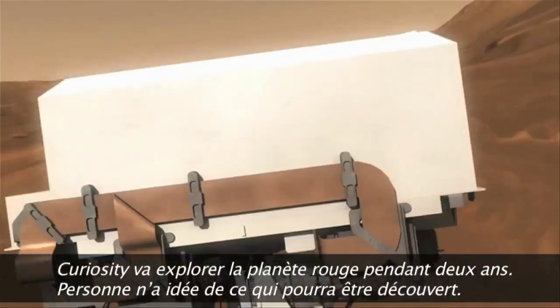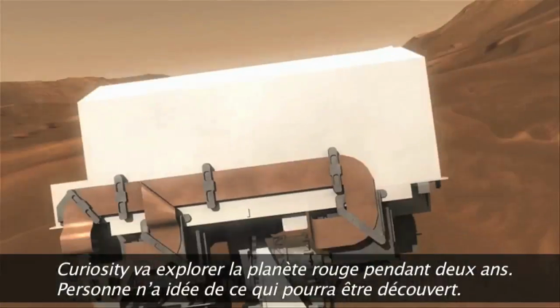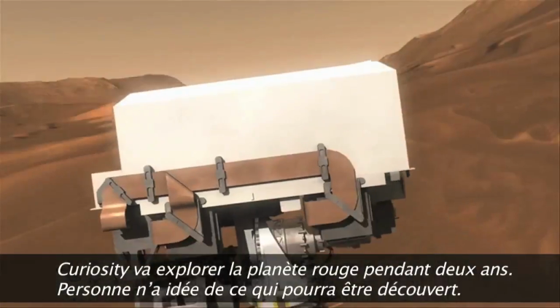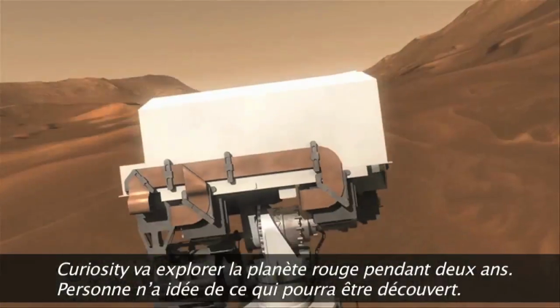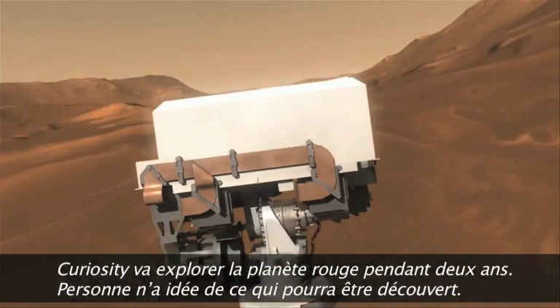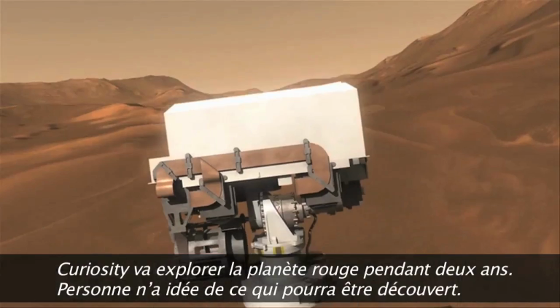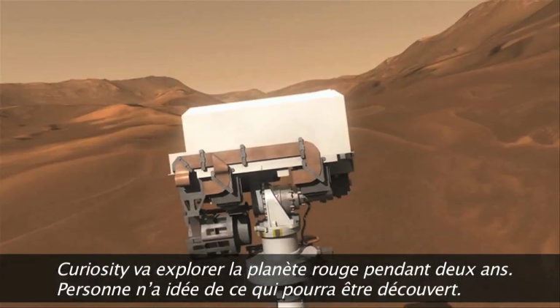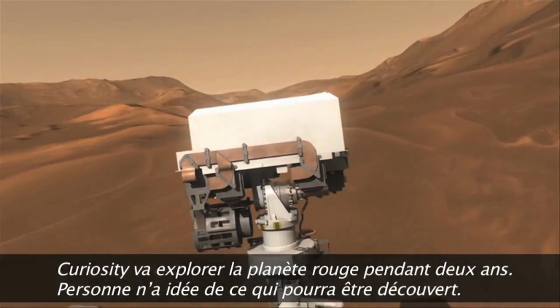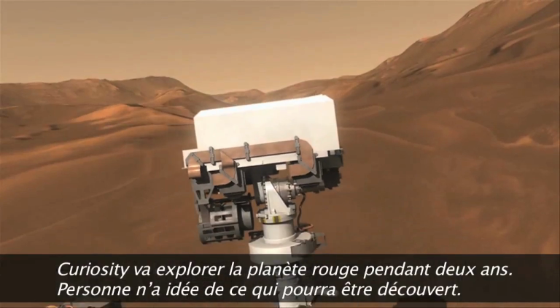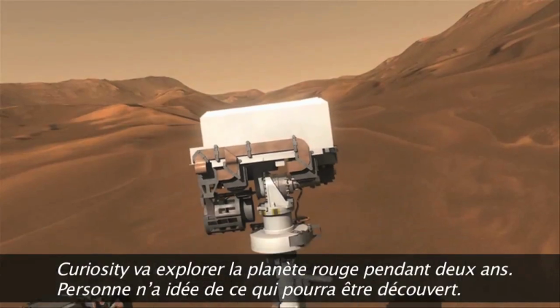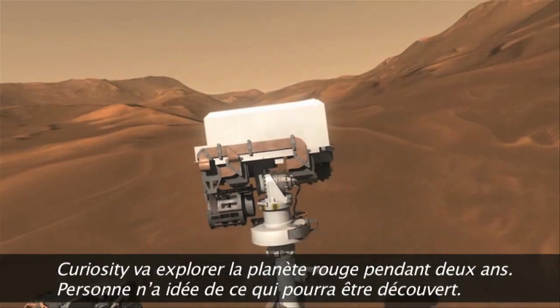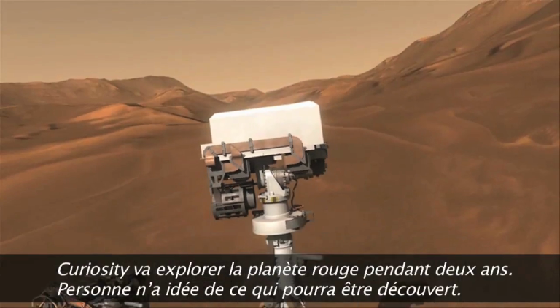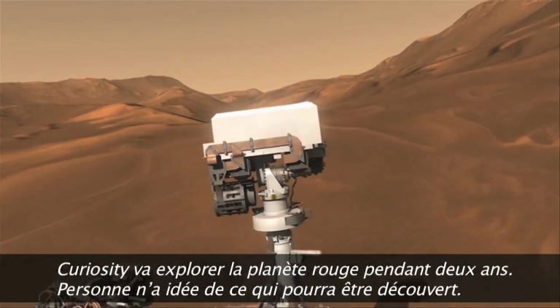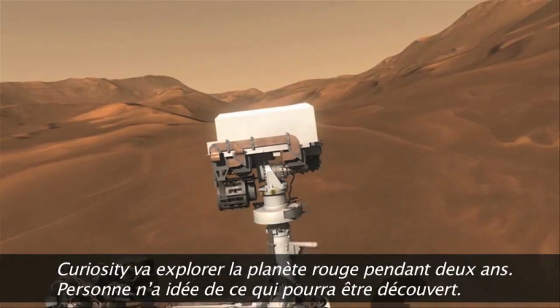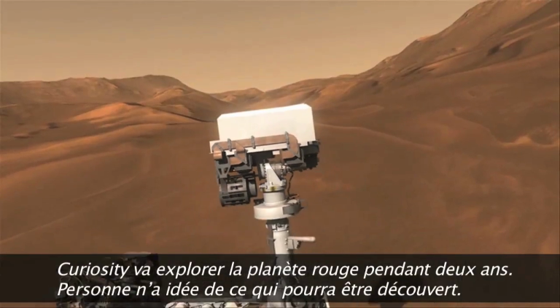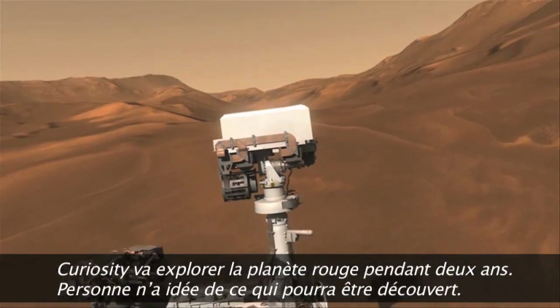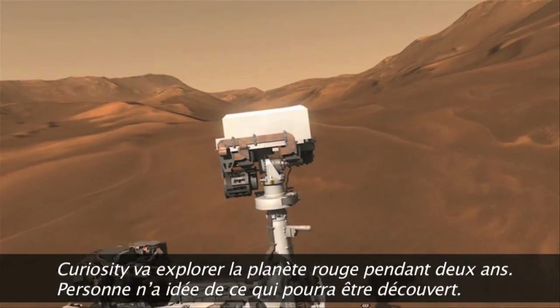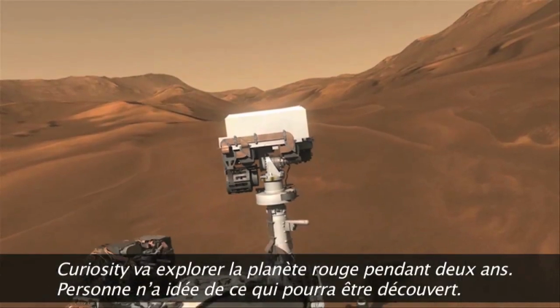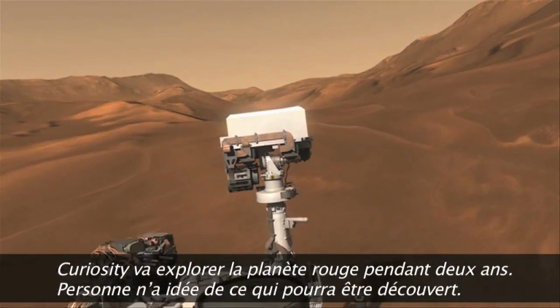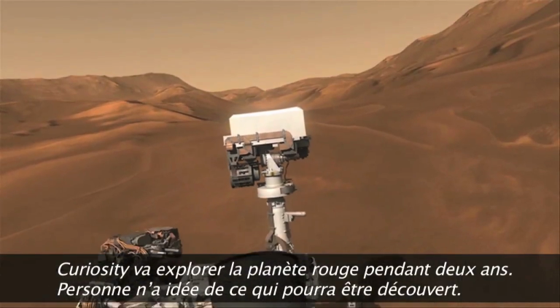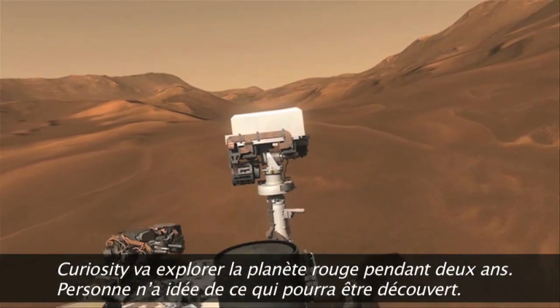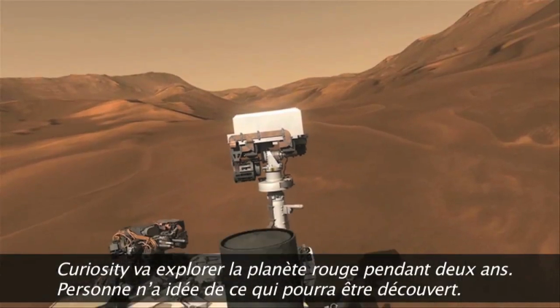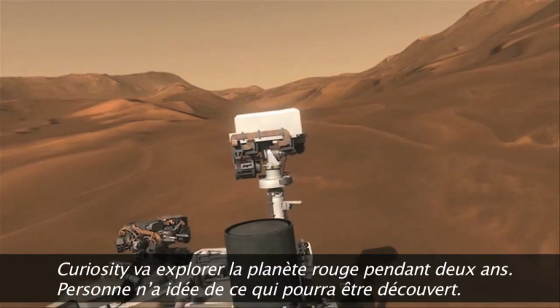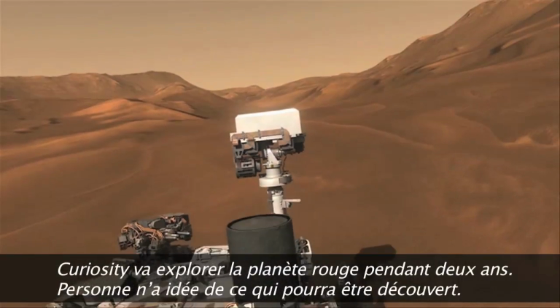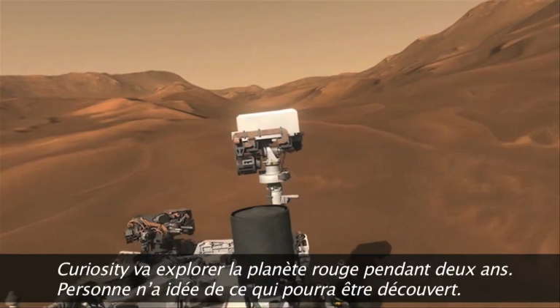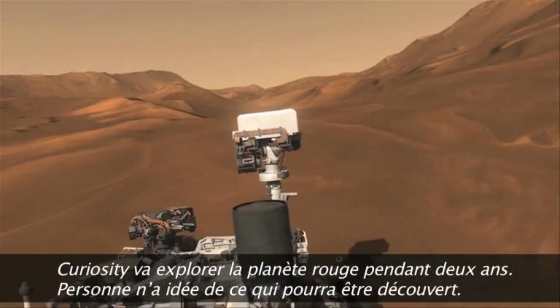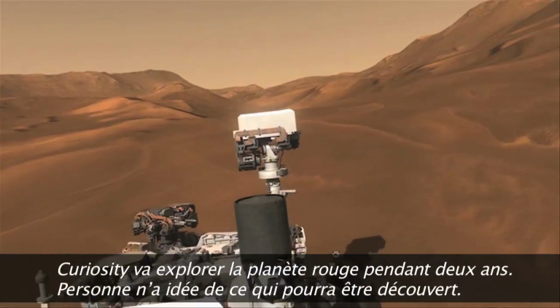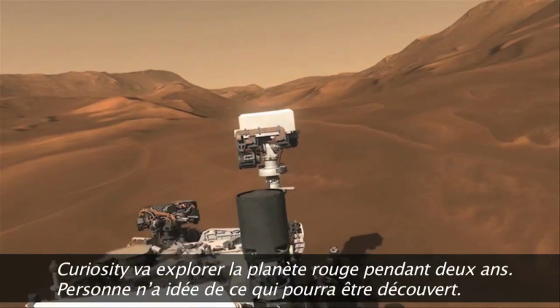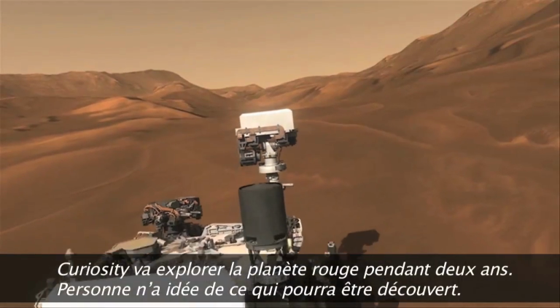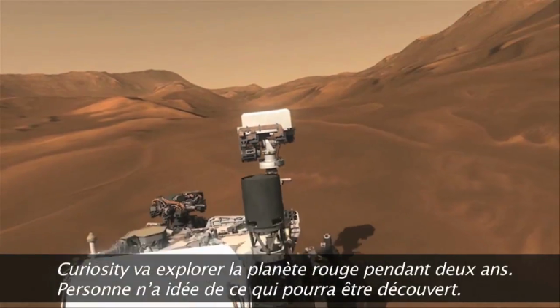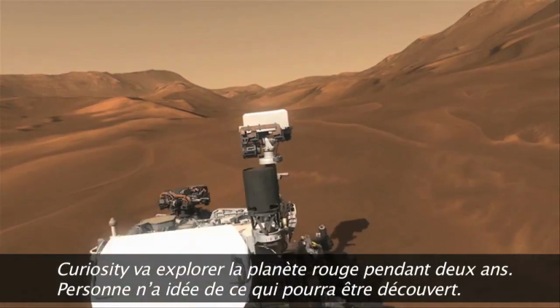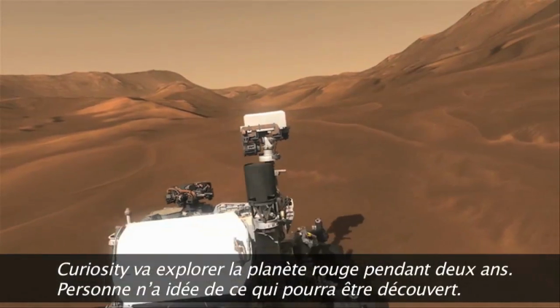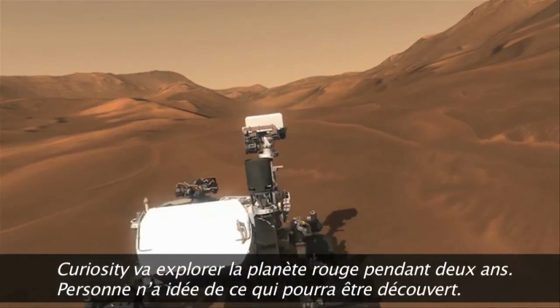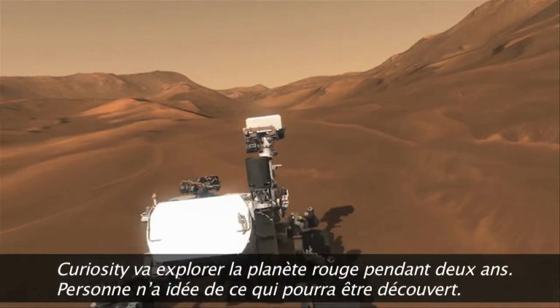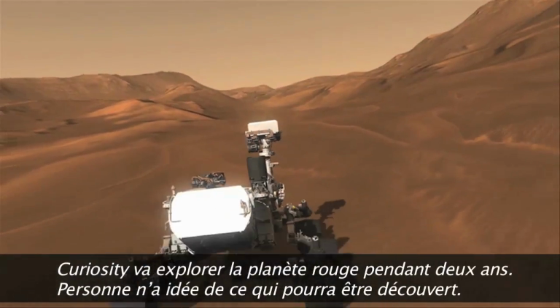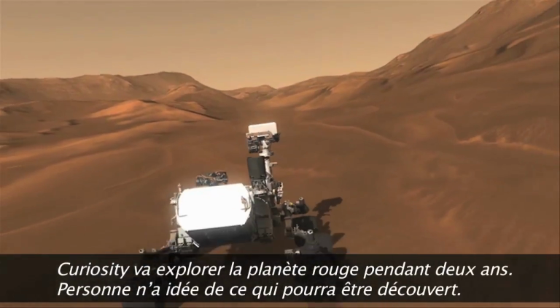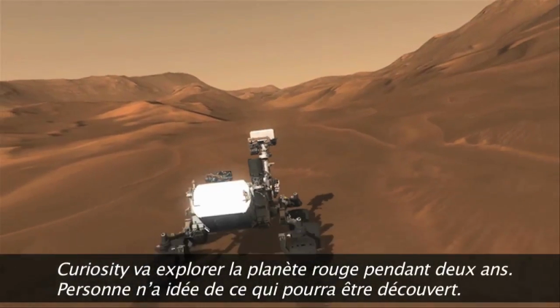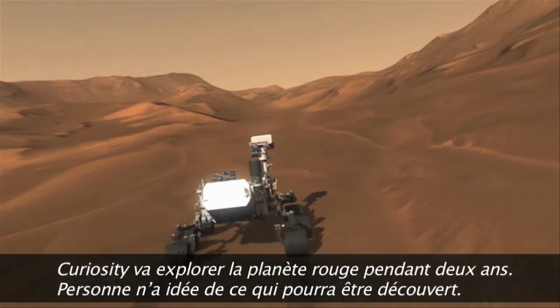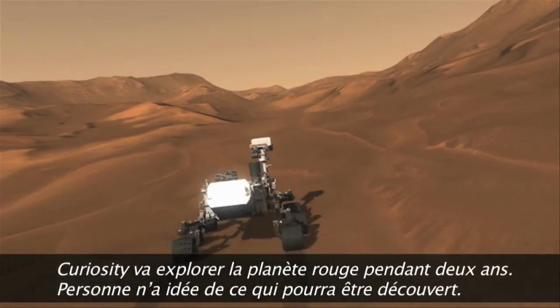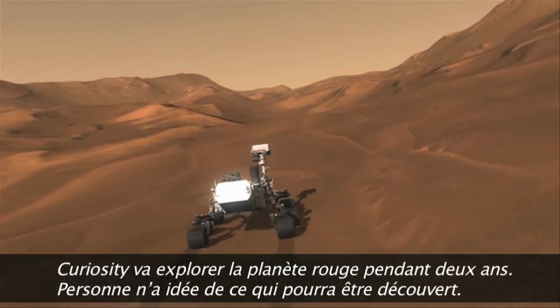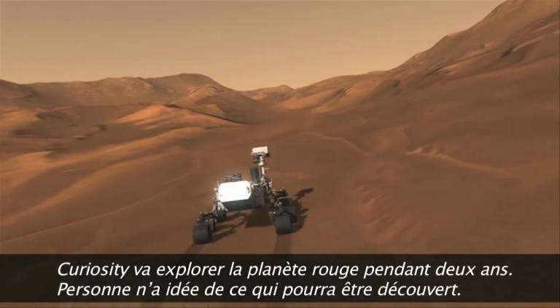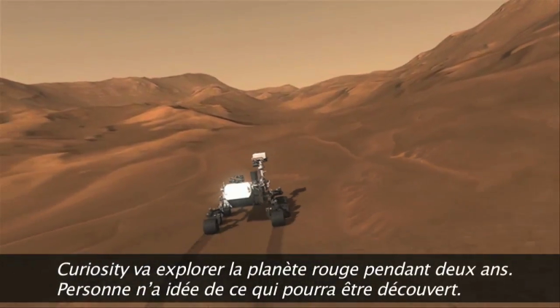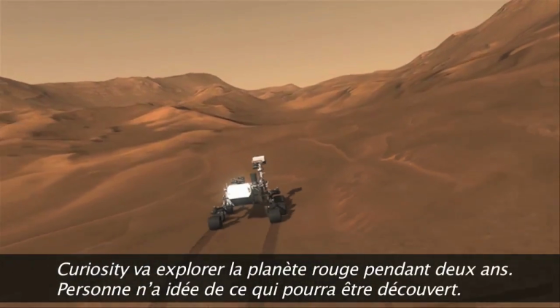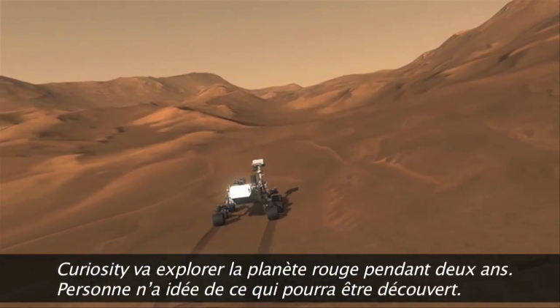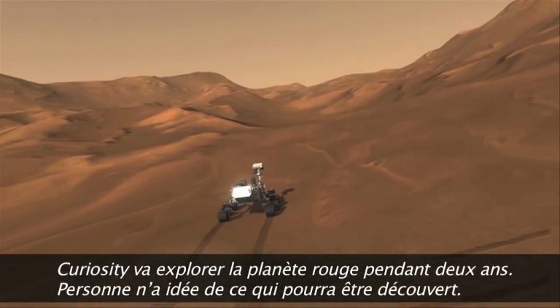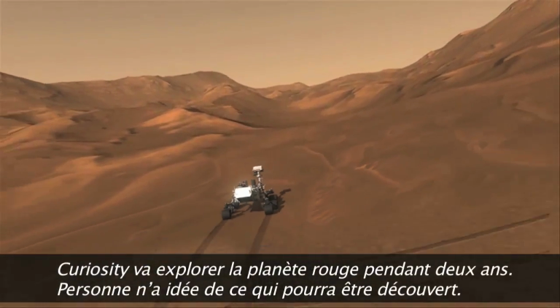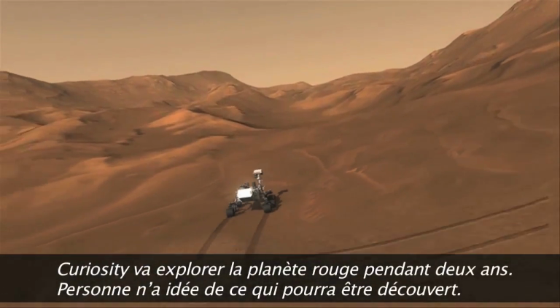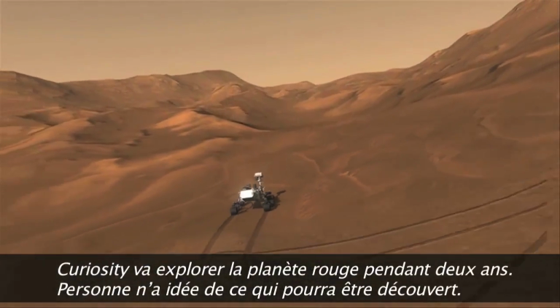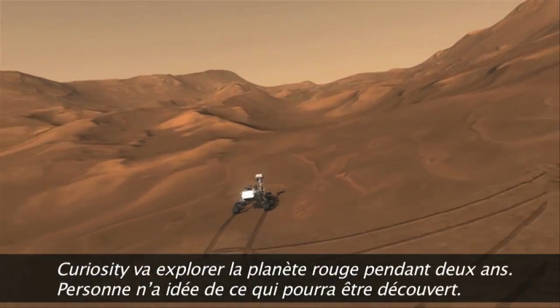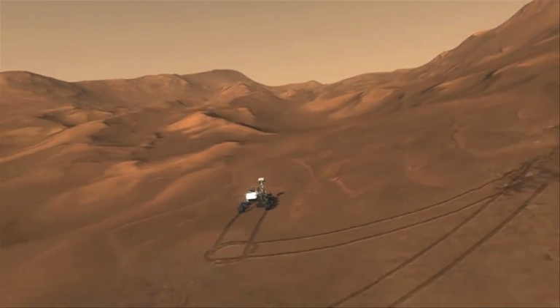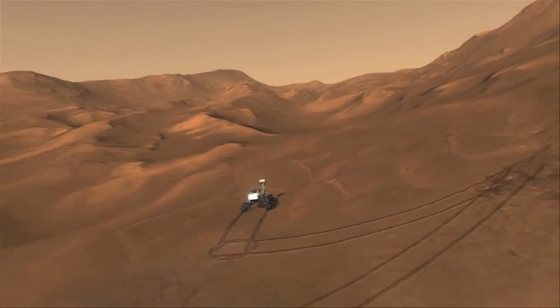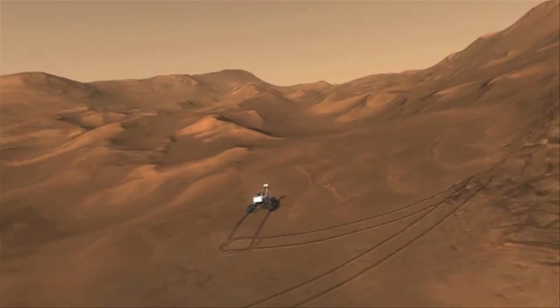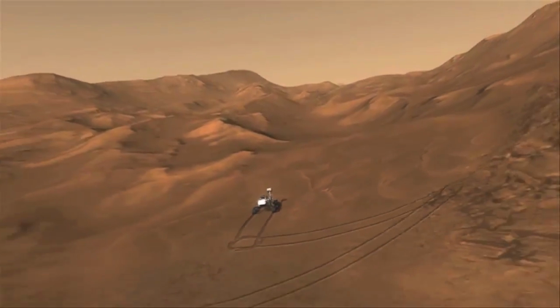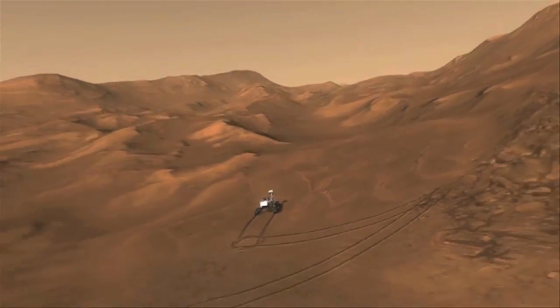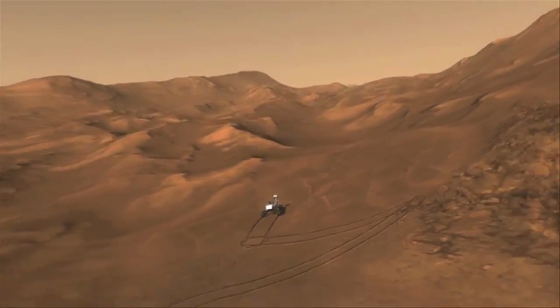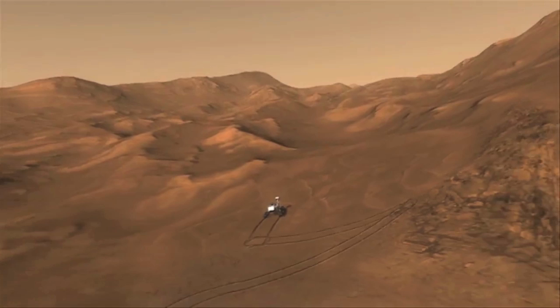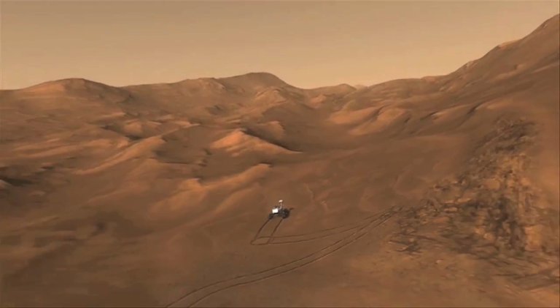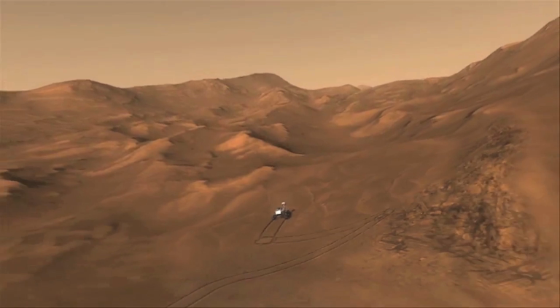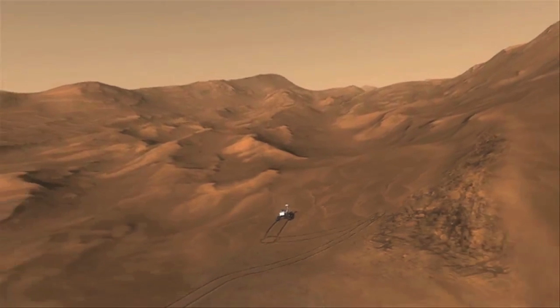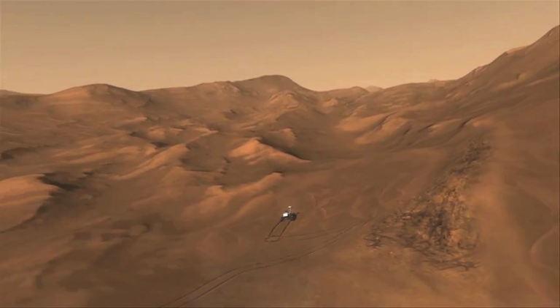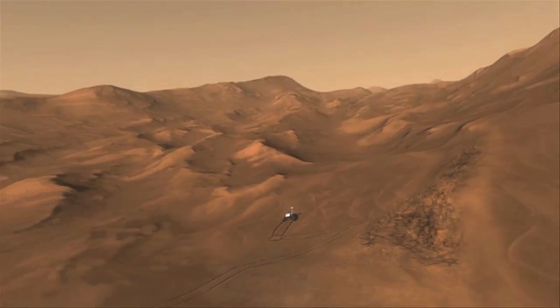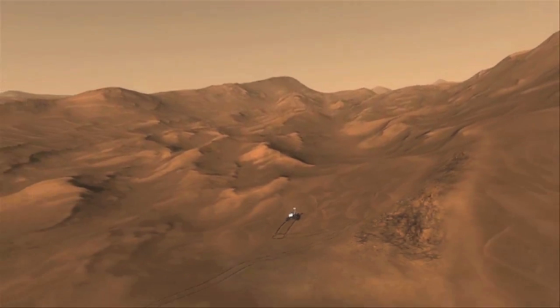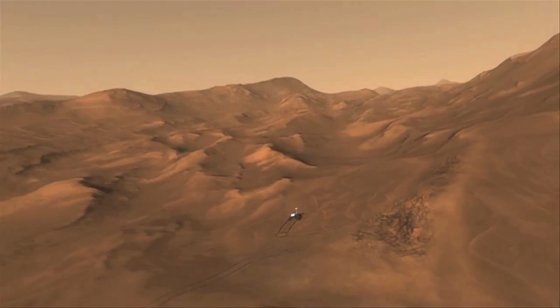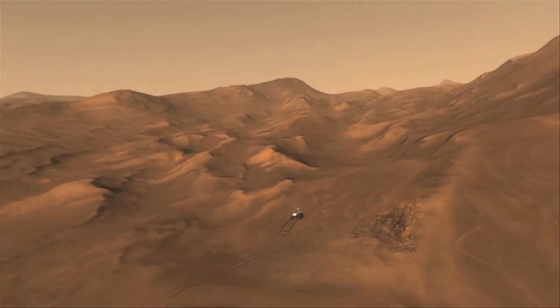Curiosity will be exploring the red planet for at least two Earth years, and there's no telling what we will discover. Thank you.